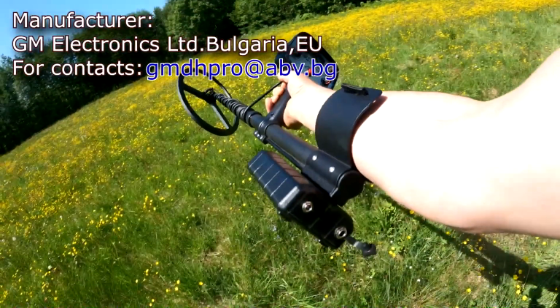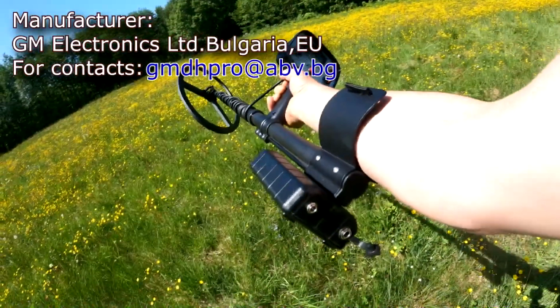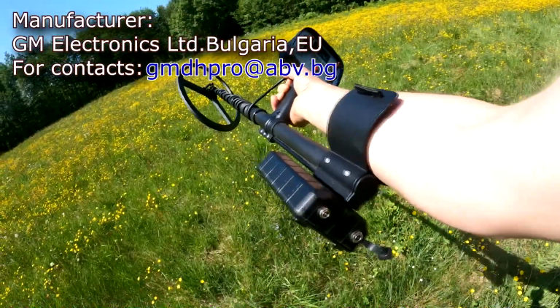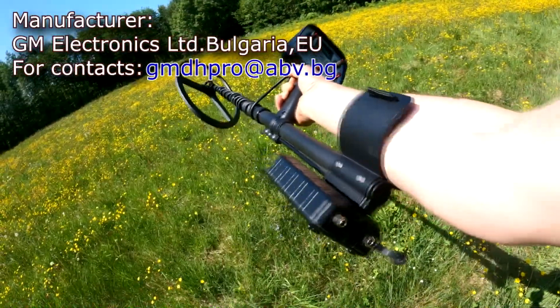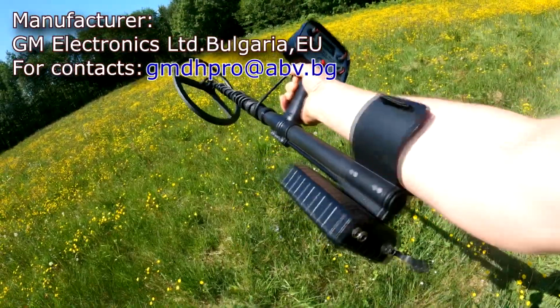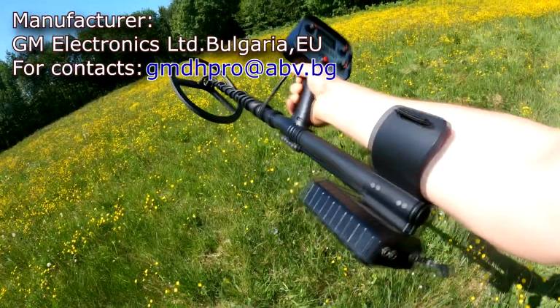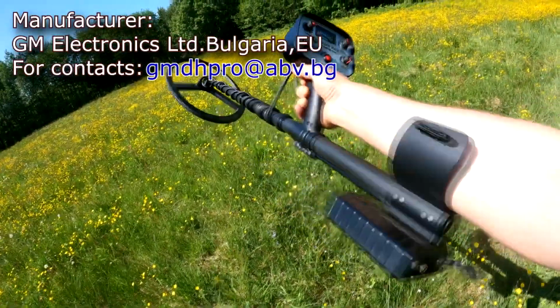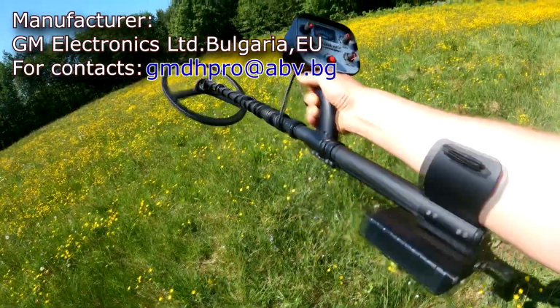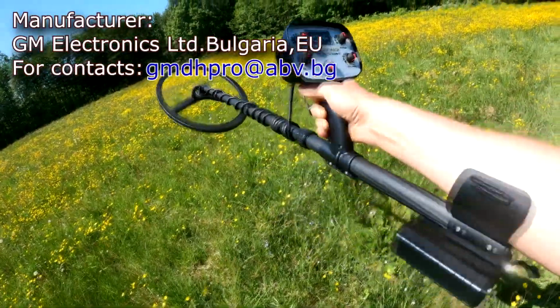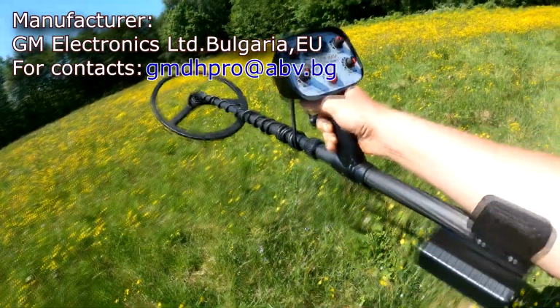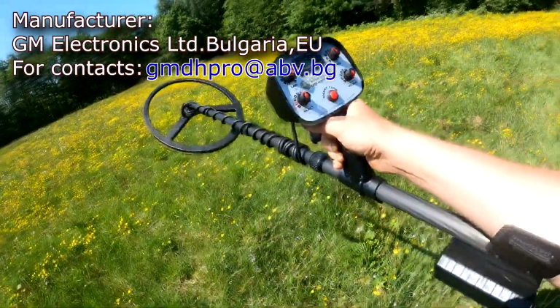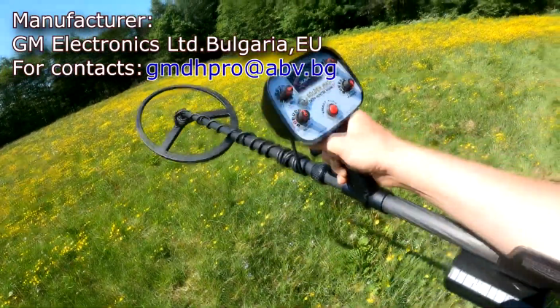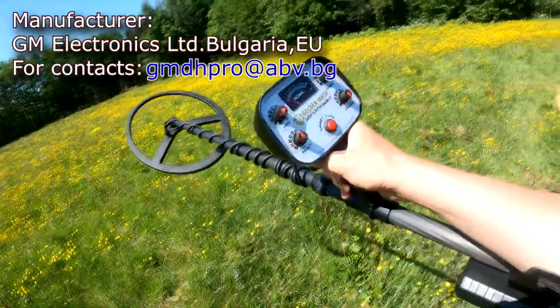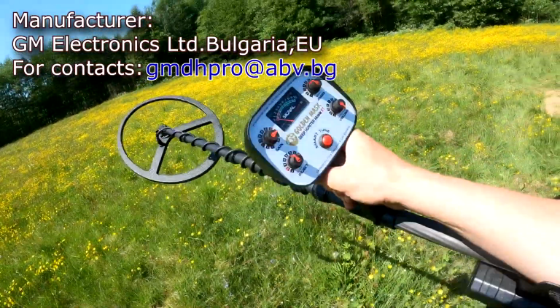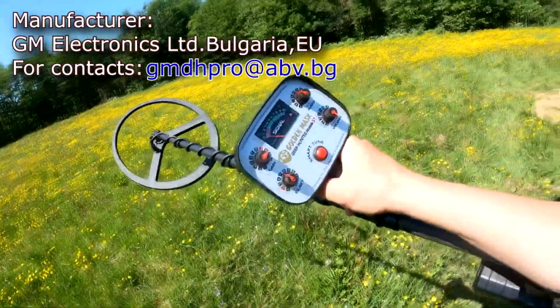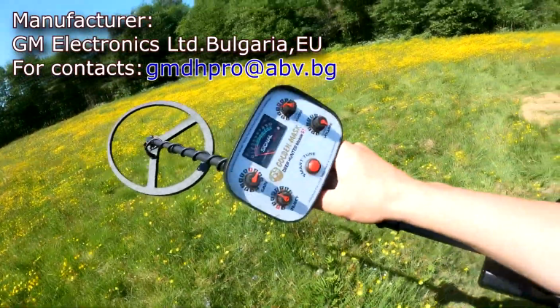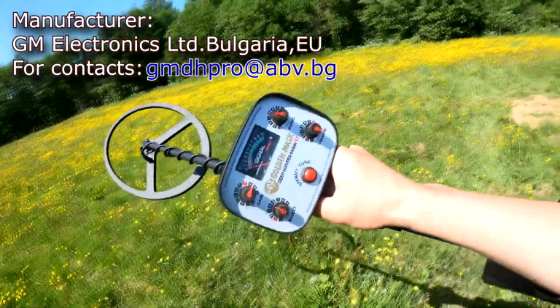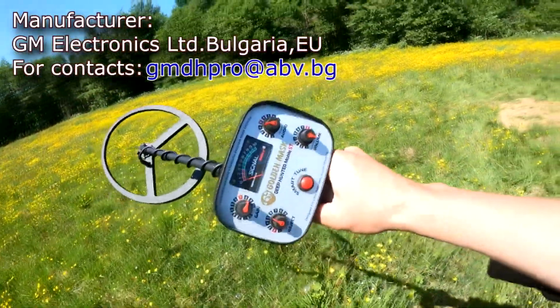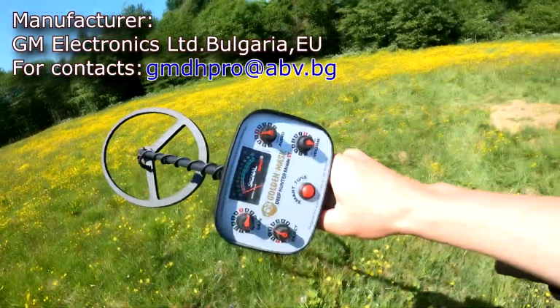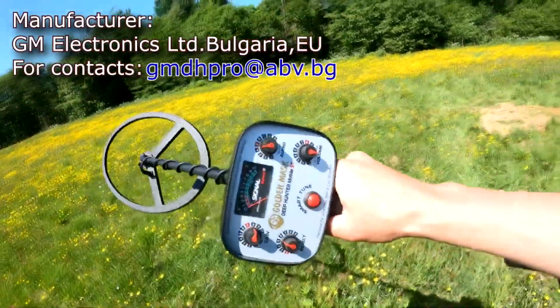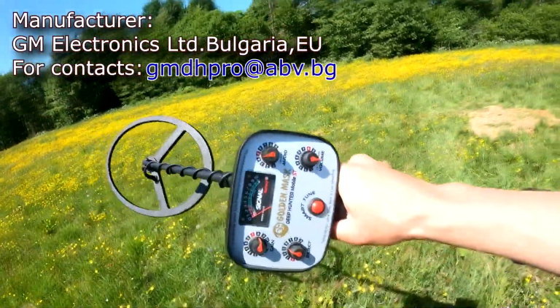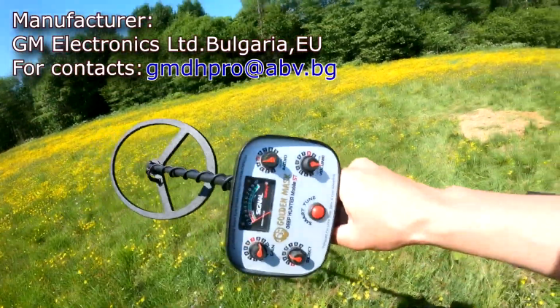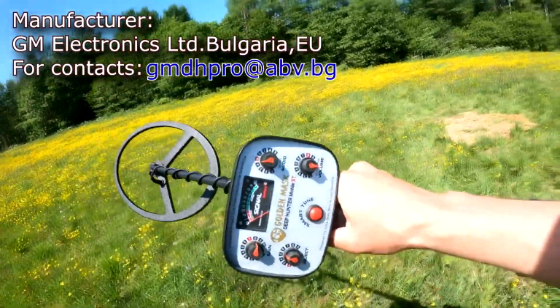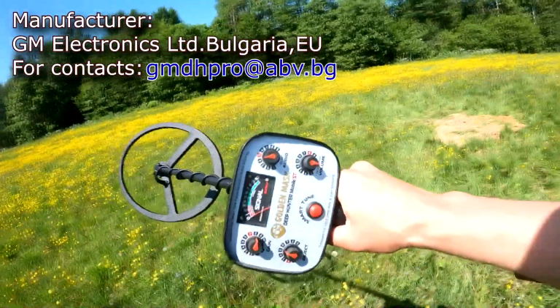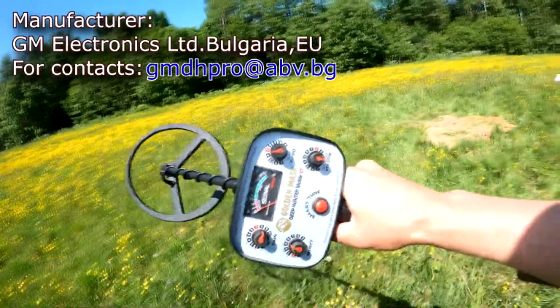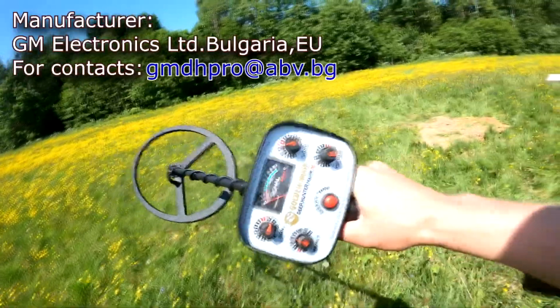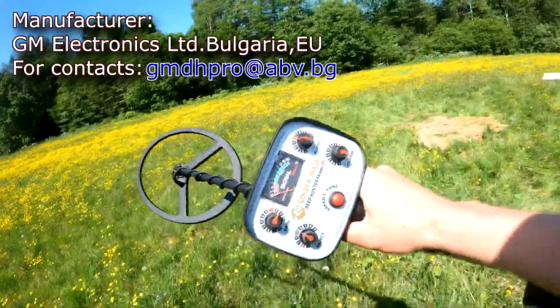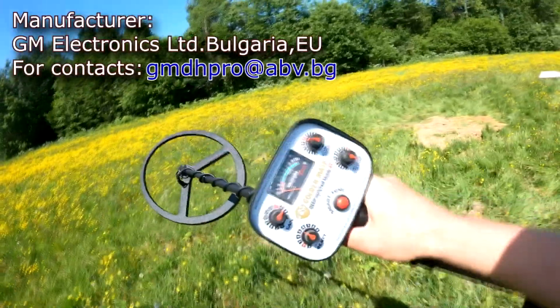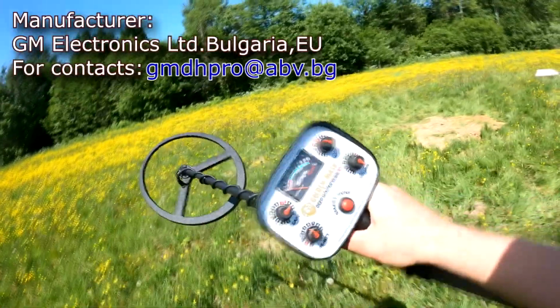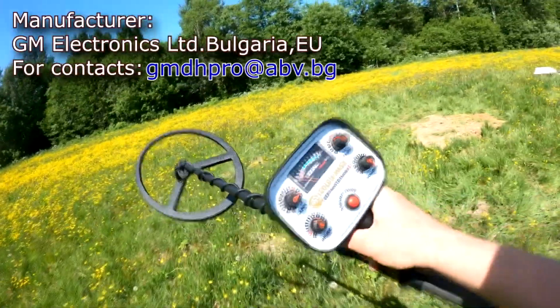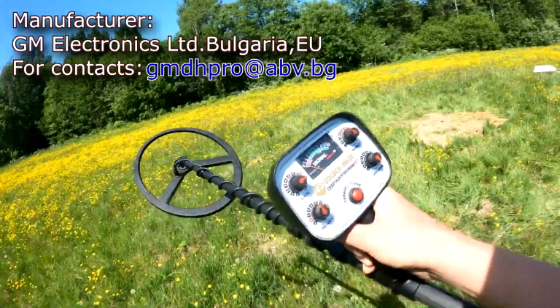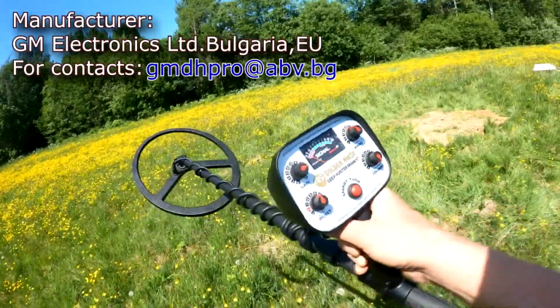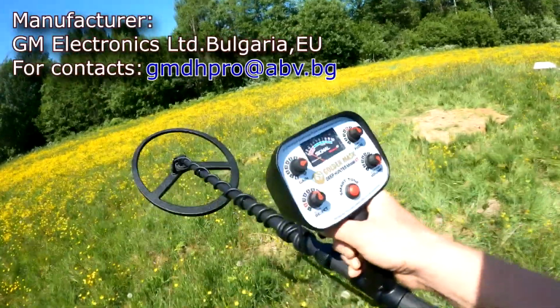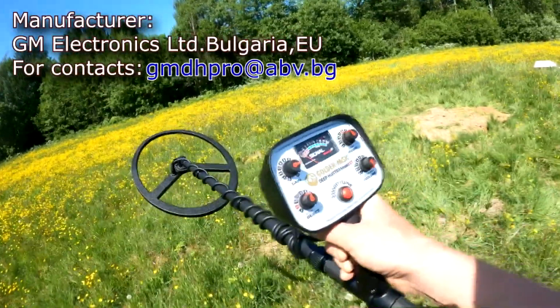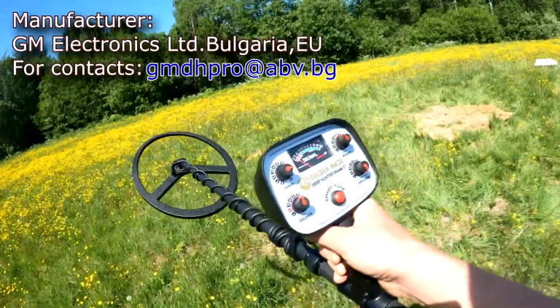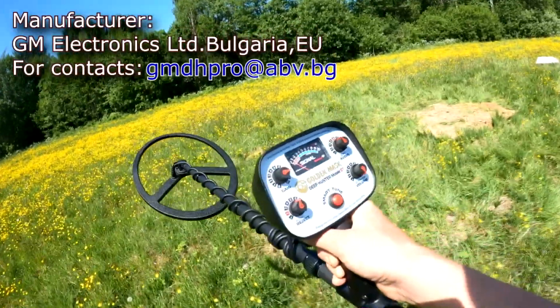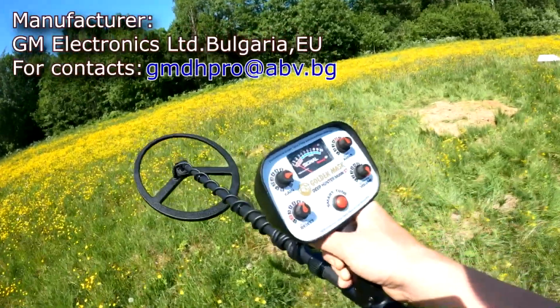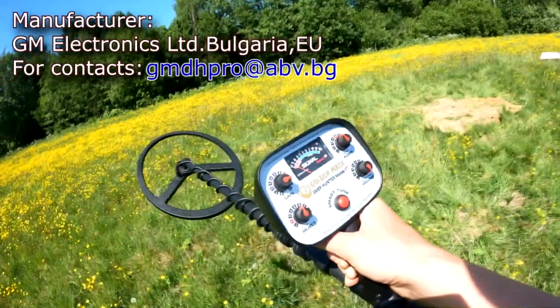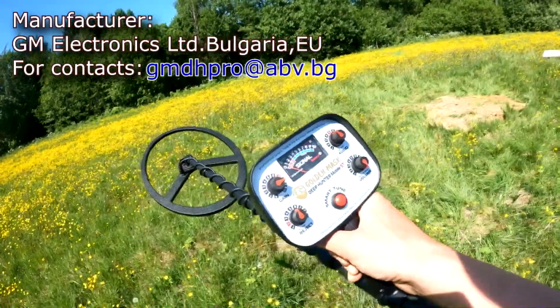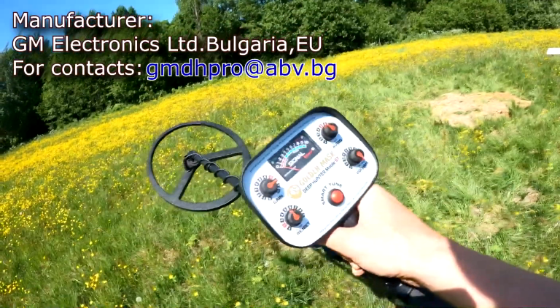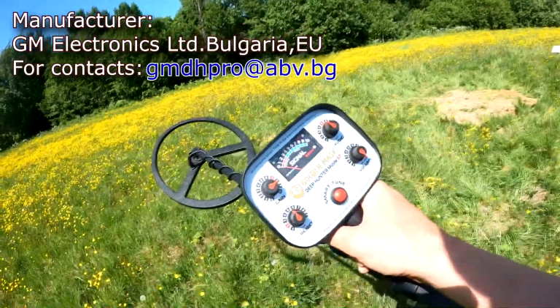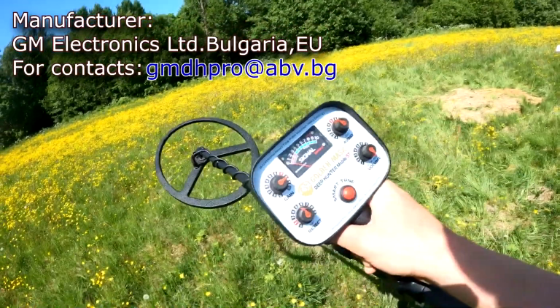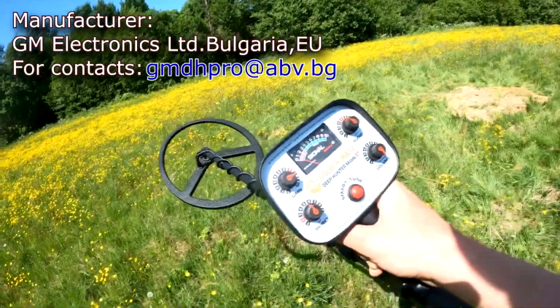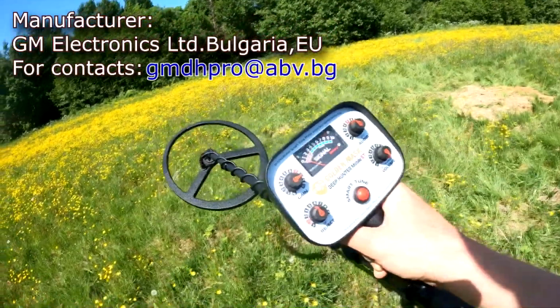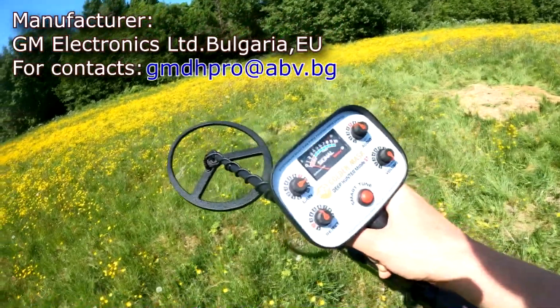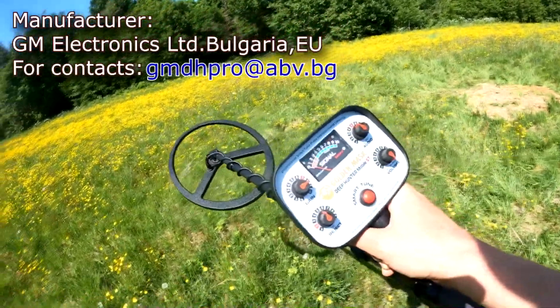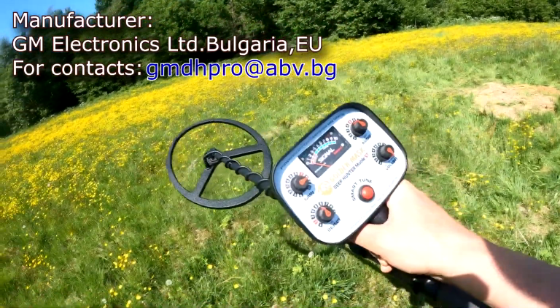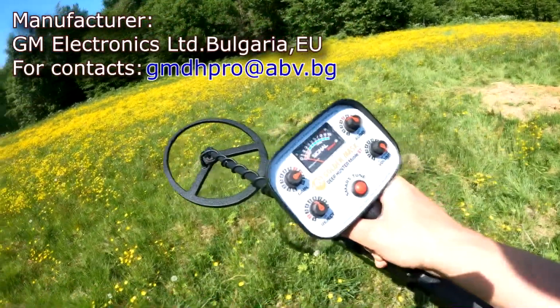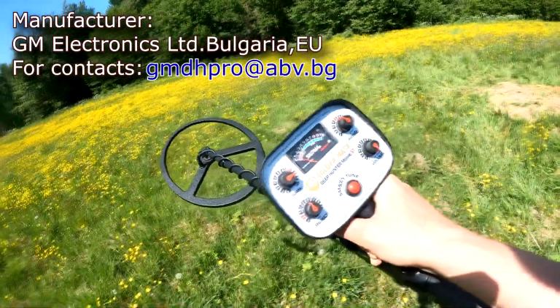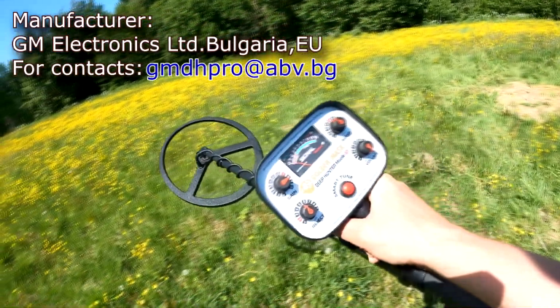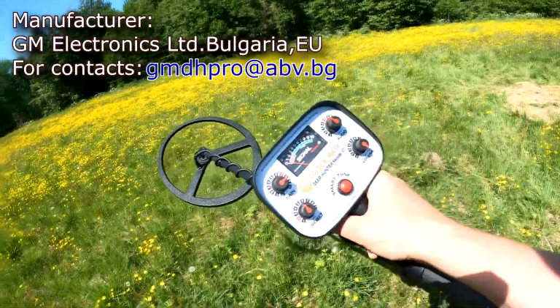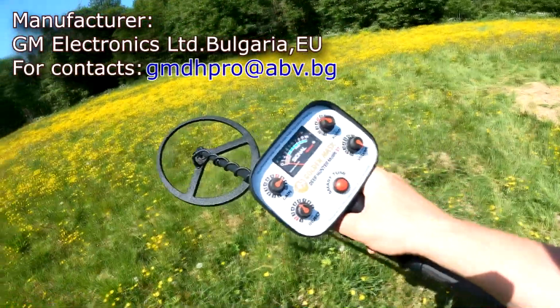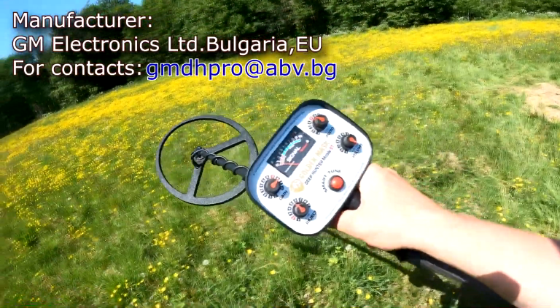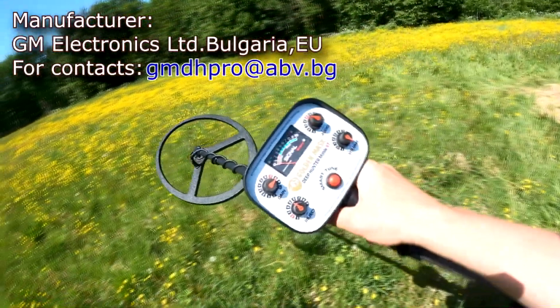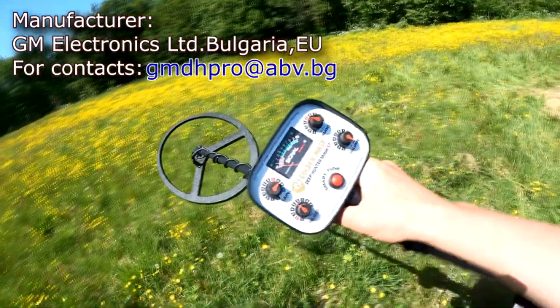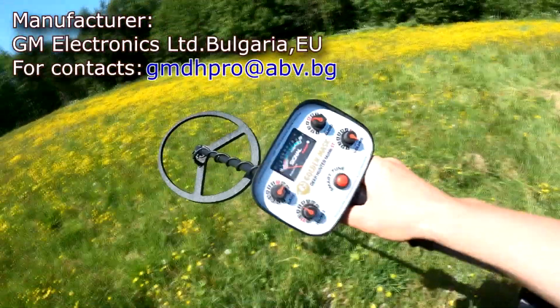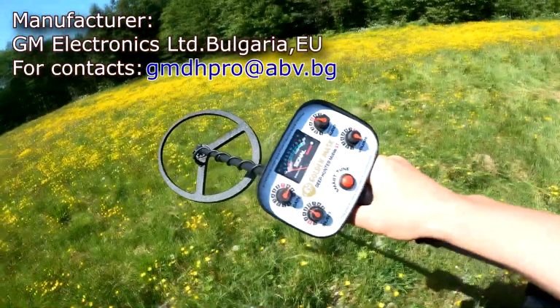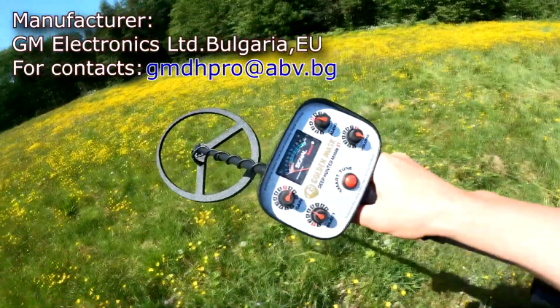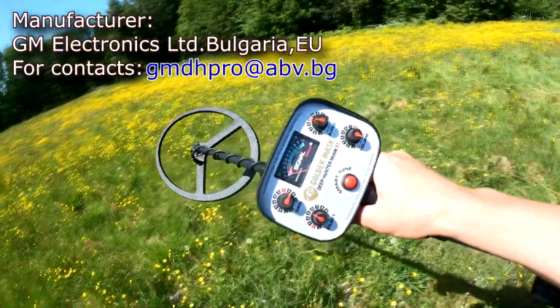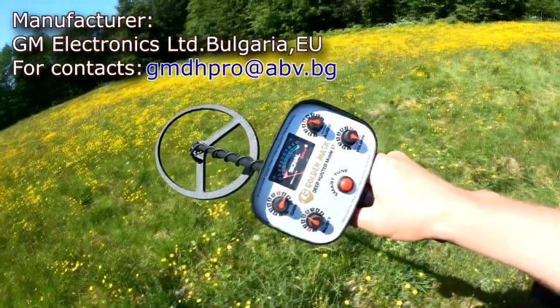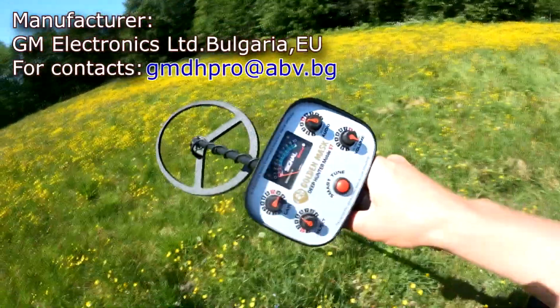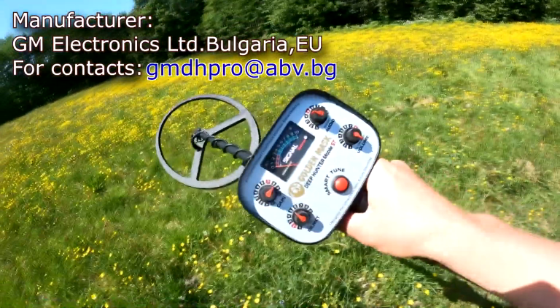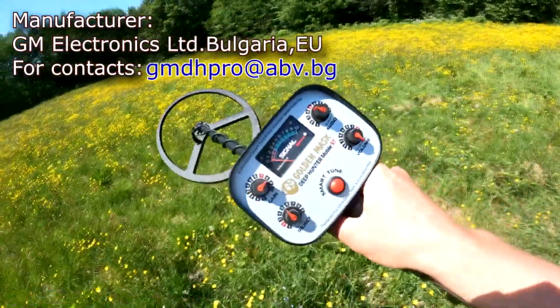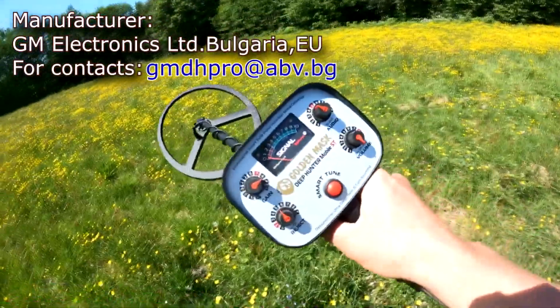That's just what I was looking for. For everyone who wants to buy such a metal detector, the link is in the description under the video and in the comments.